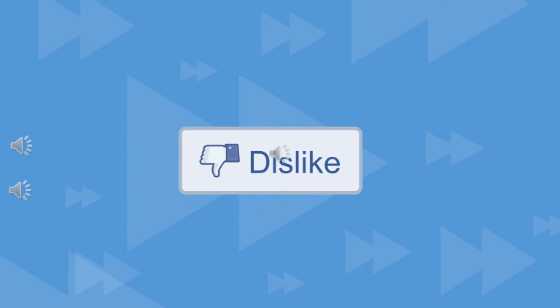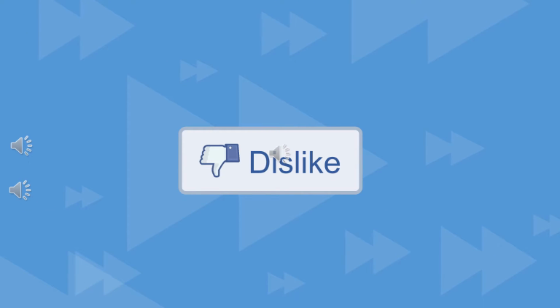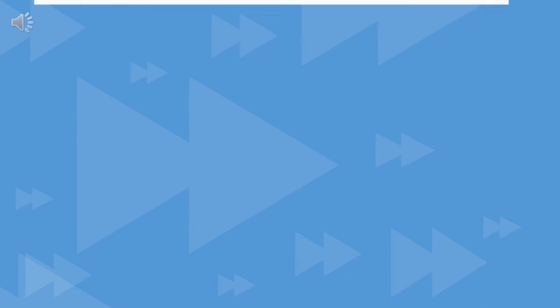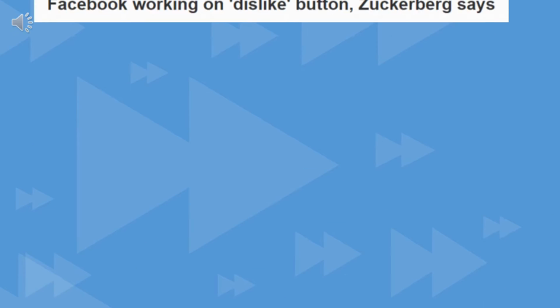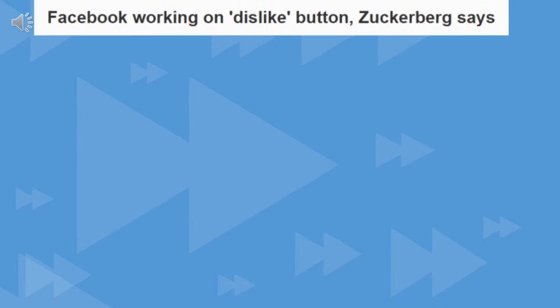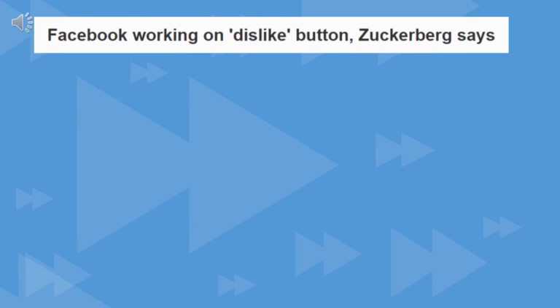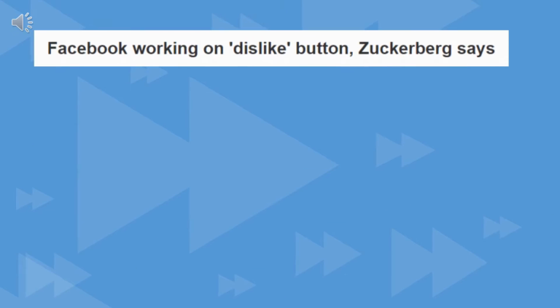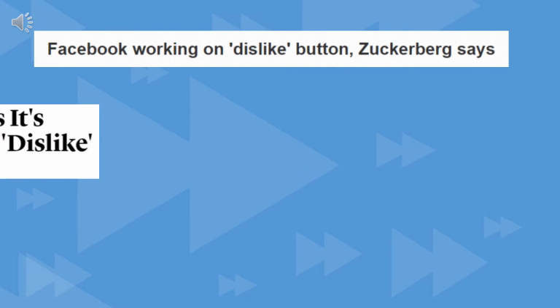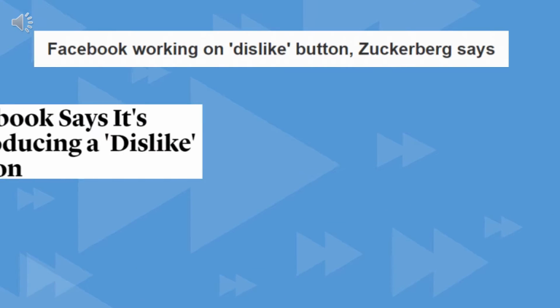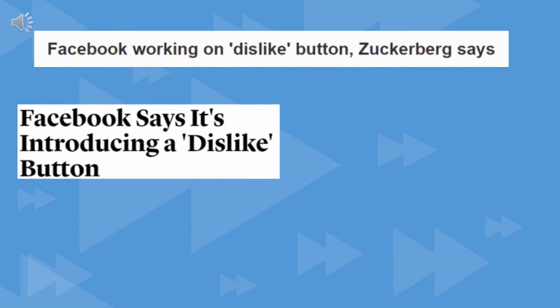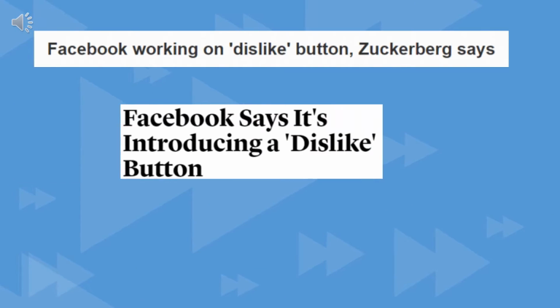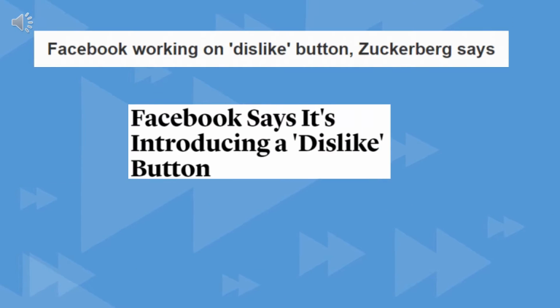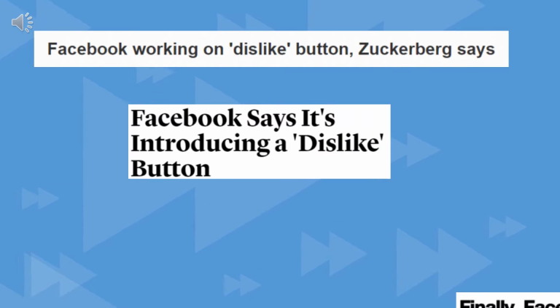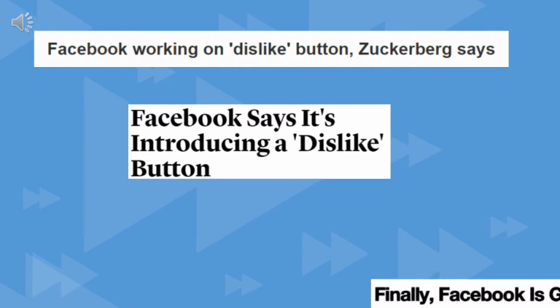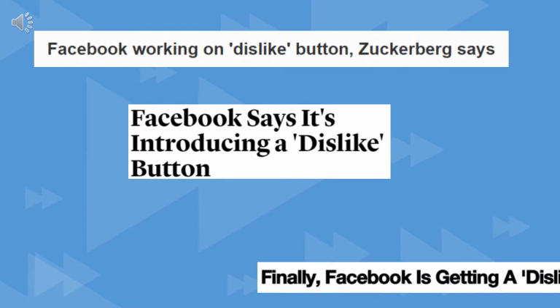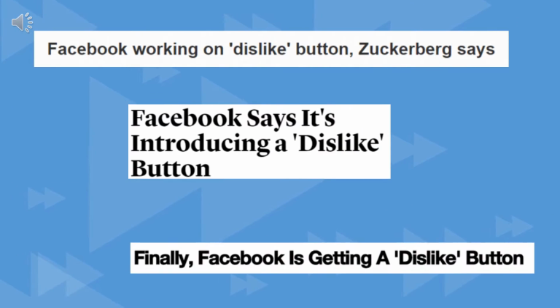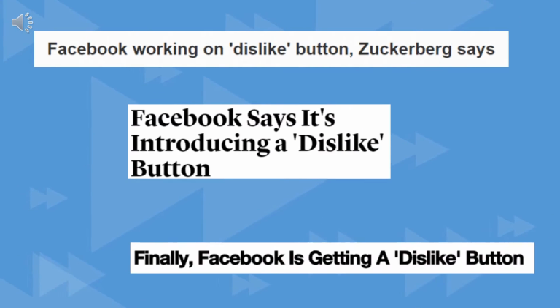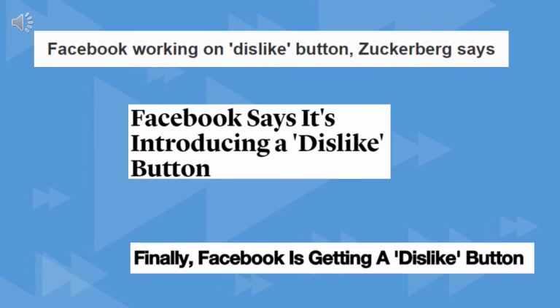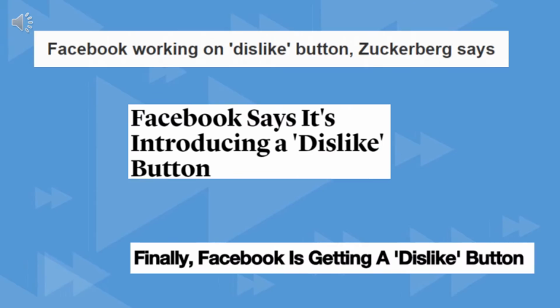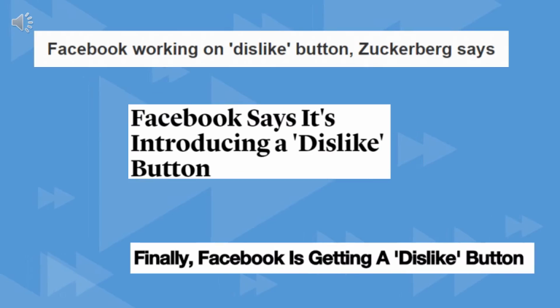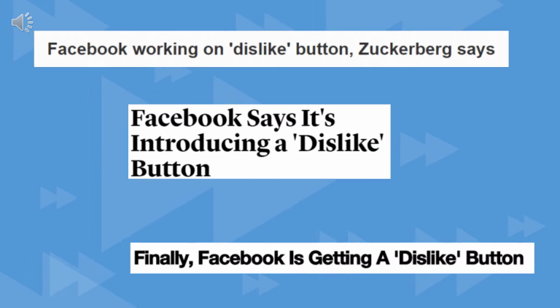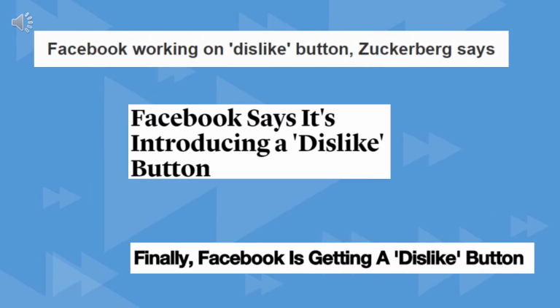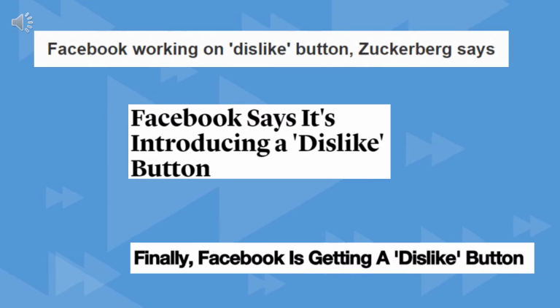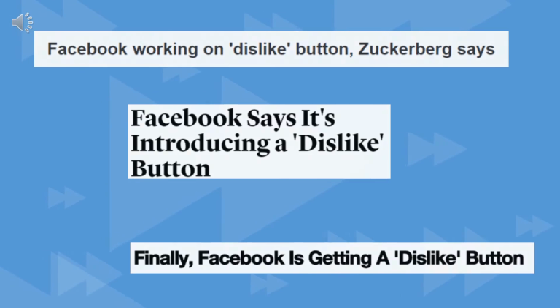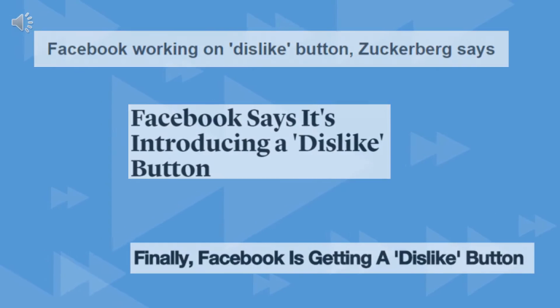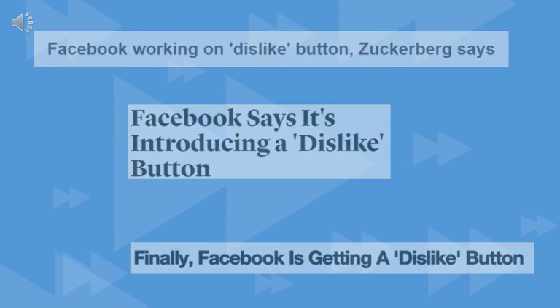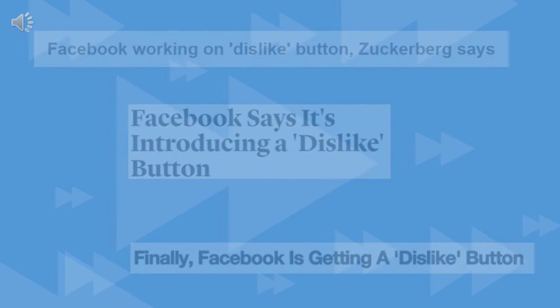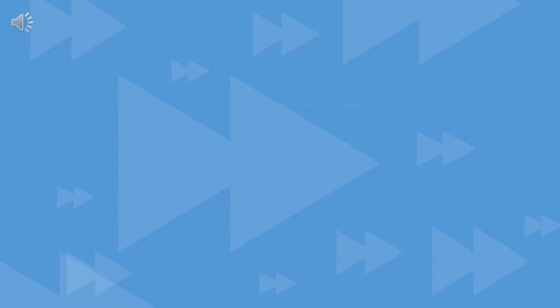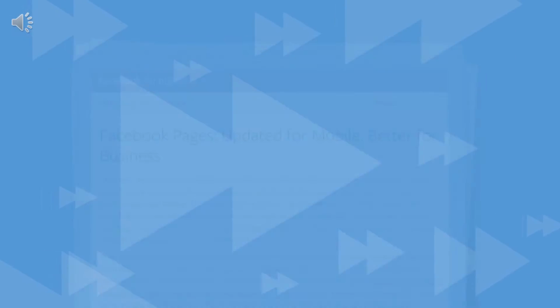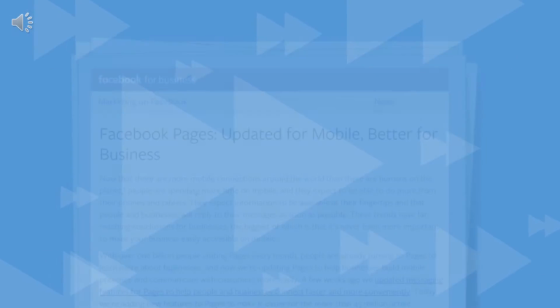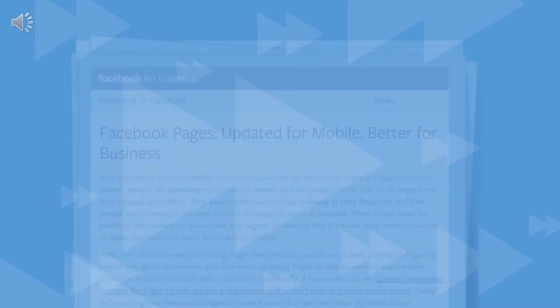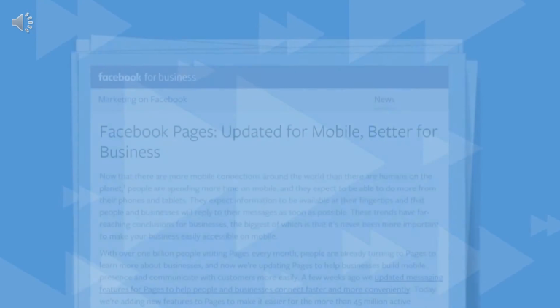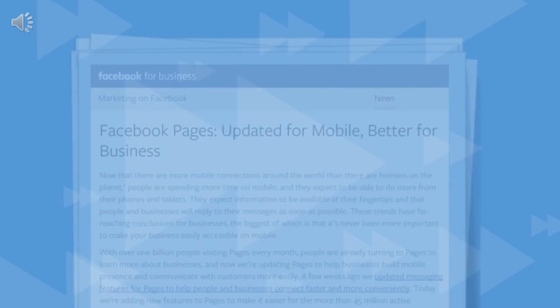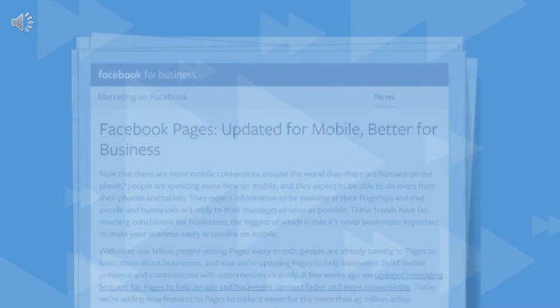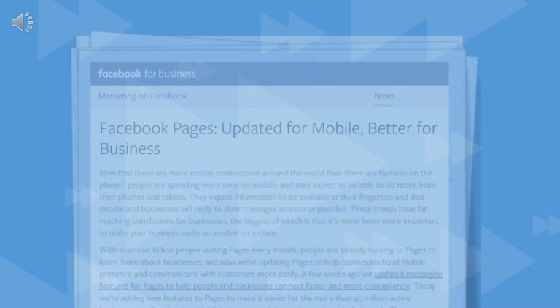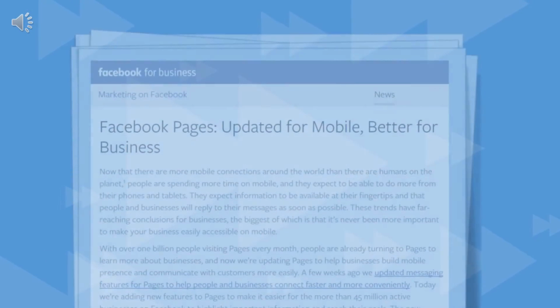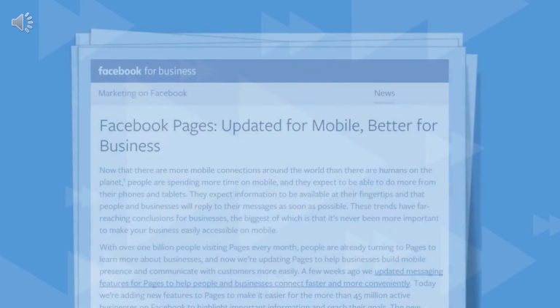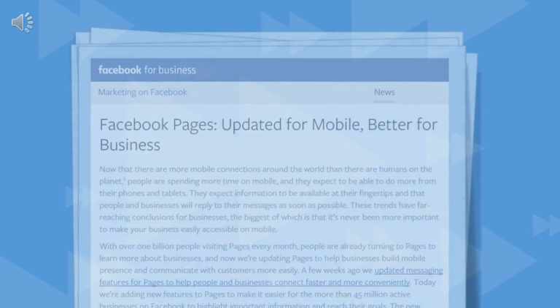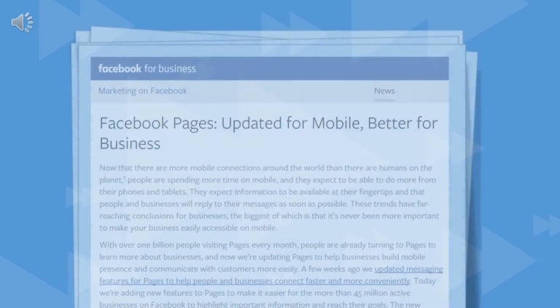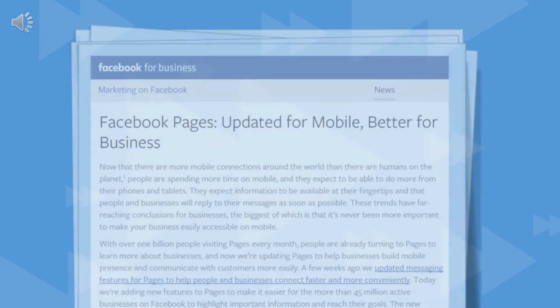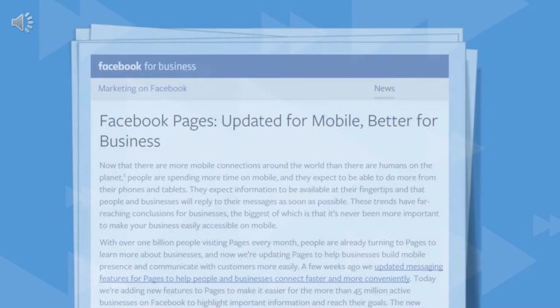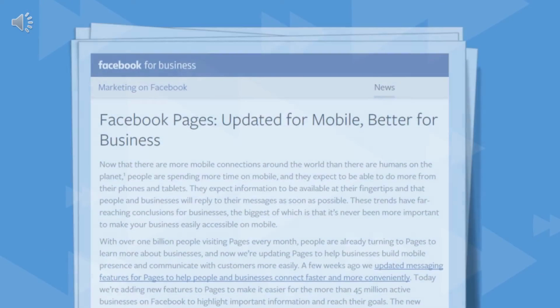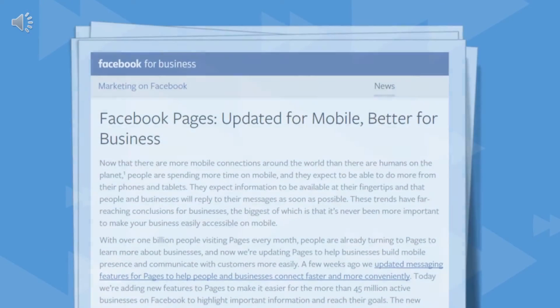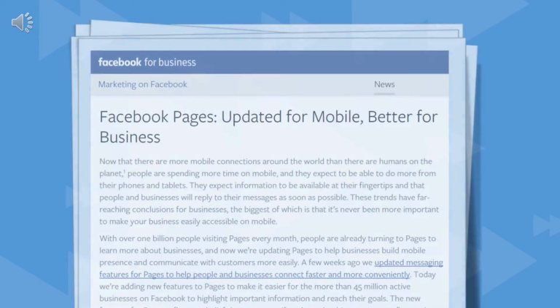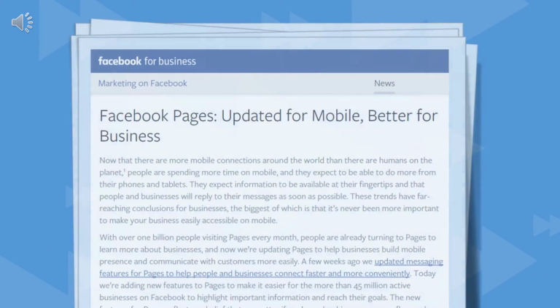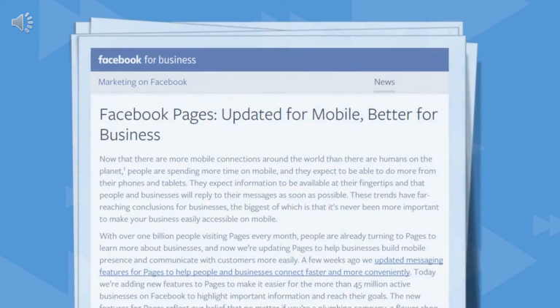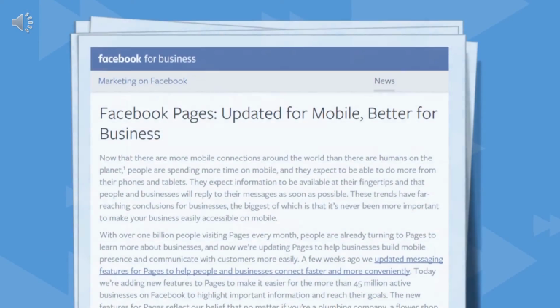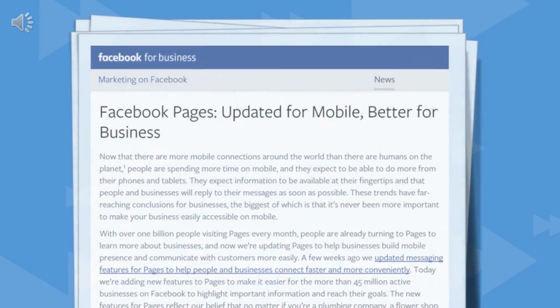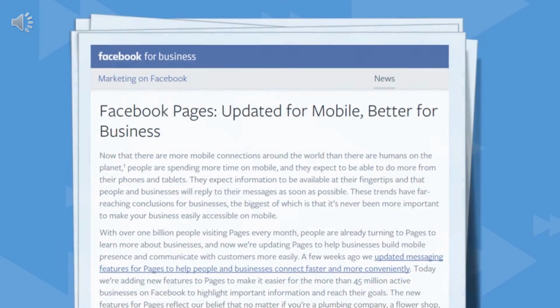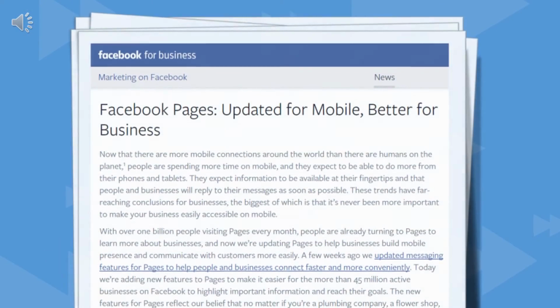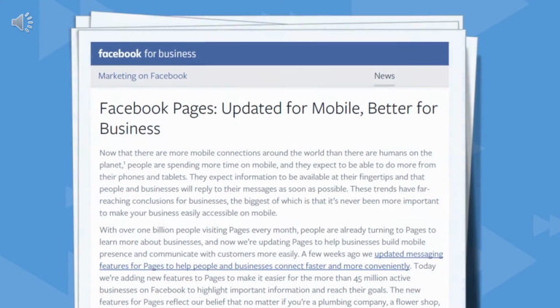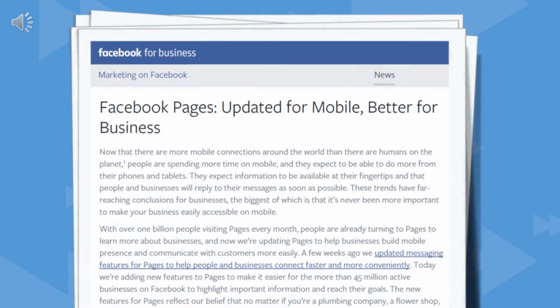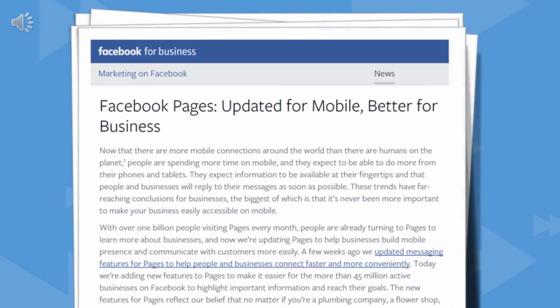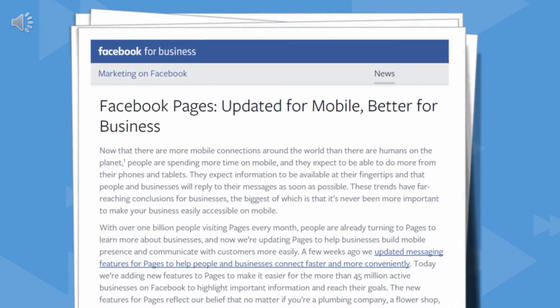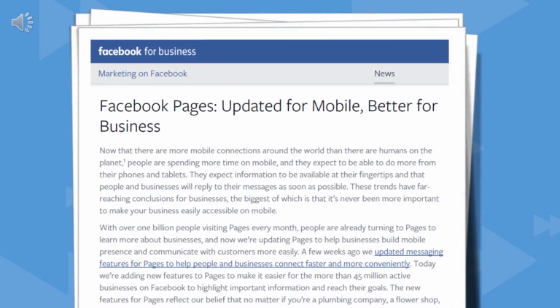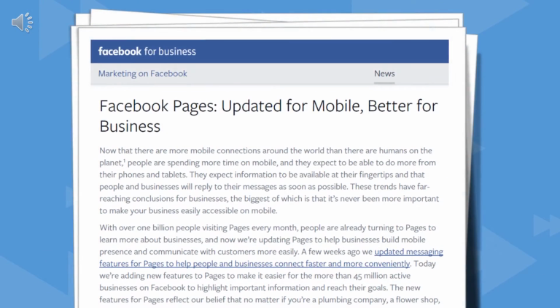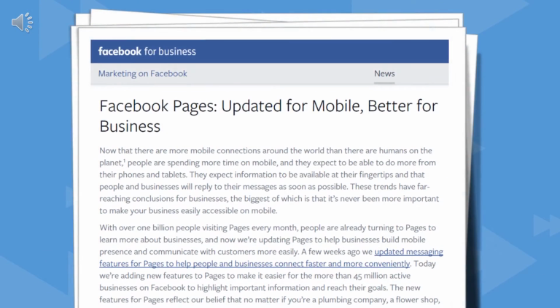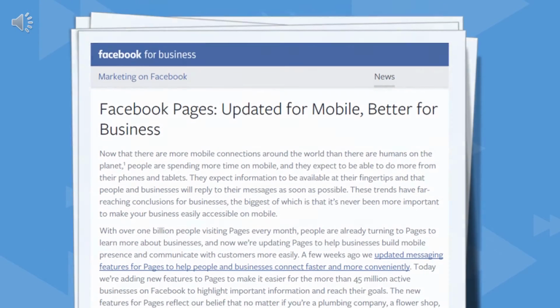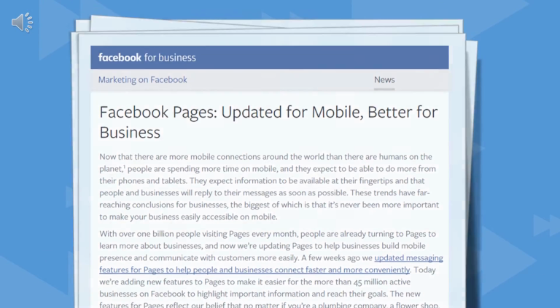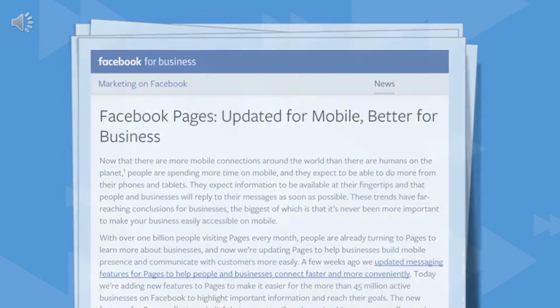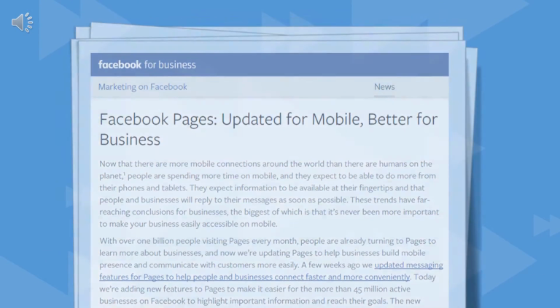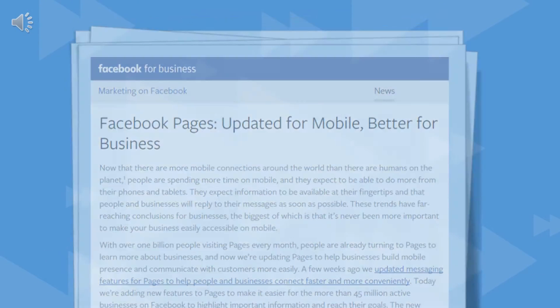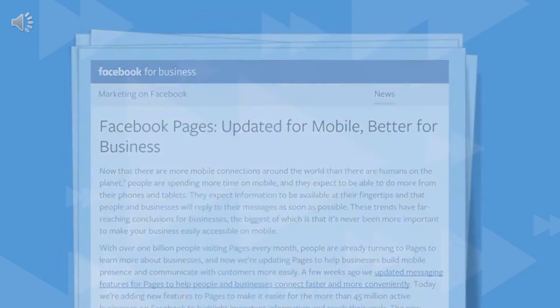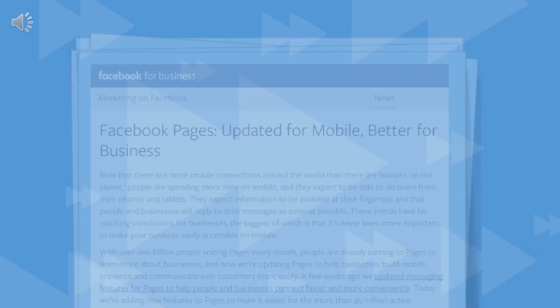While the new button is getting a lot of press, savvy businesses would do better to tune in to how Facebook is improving its pages for businesses and brands.